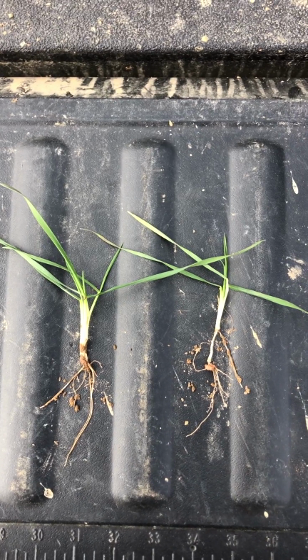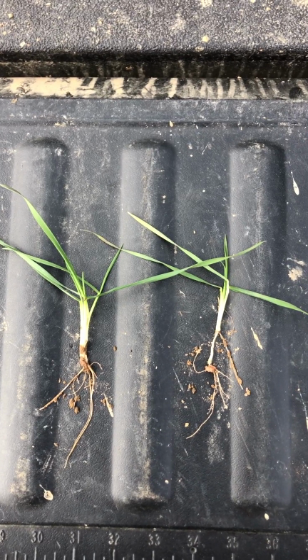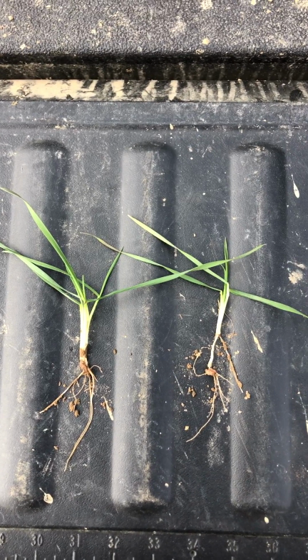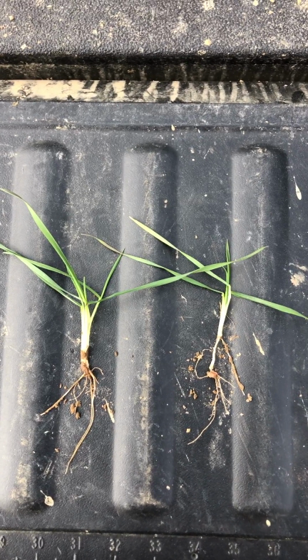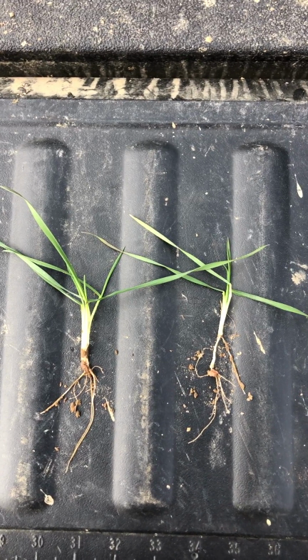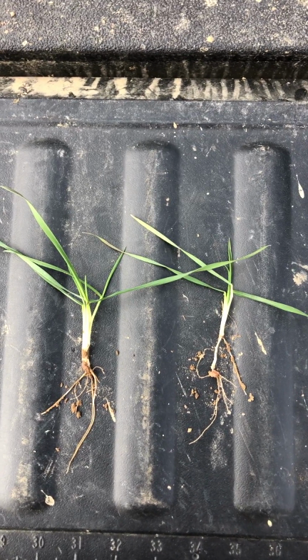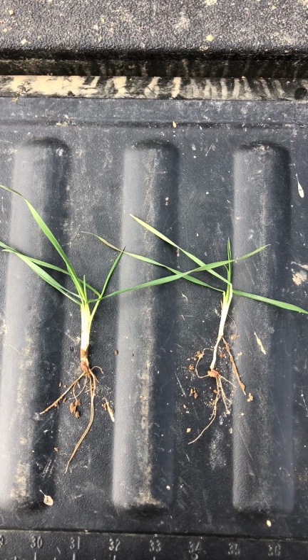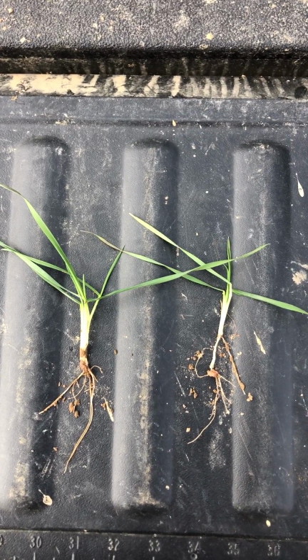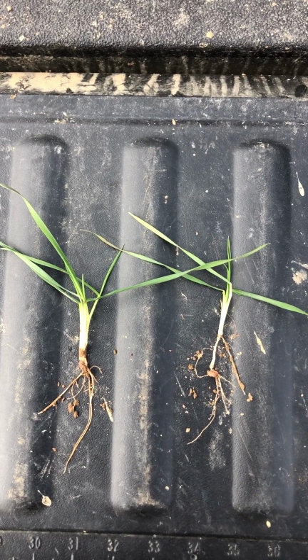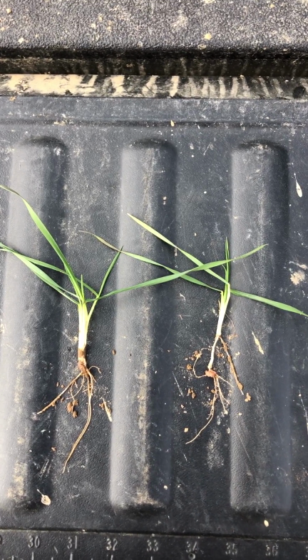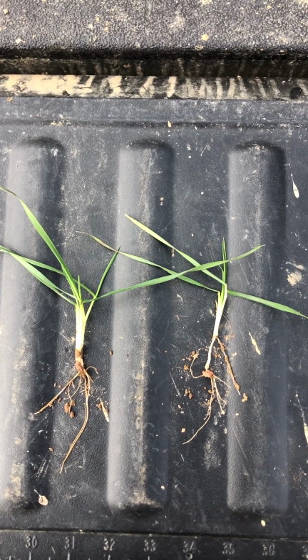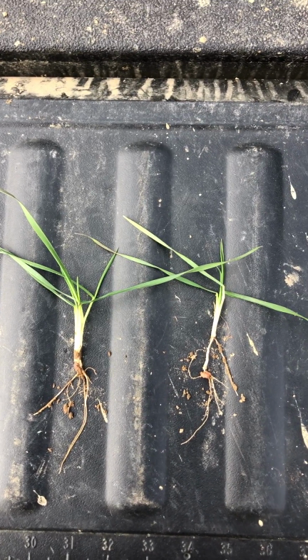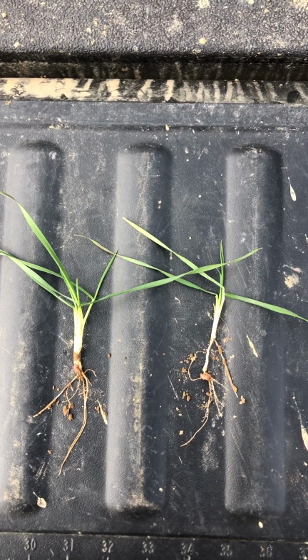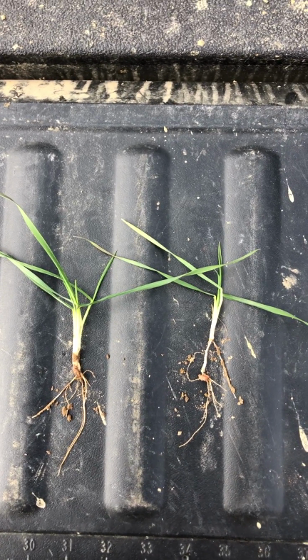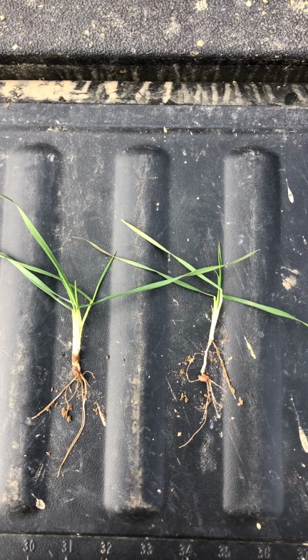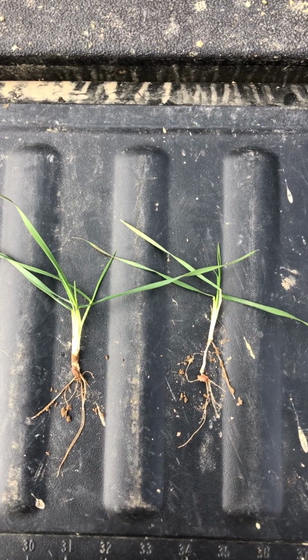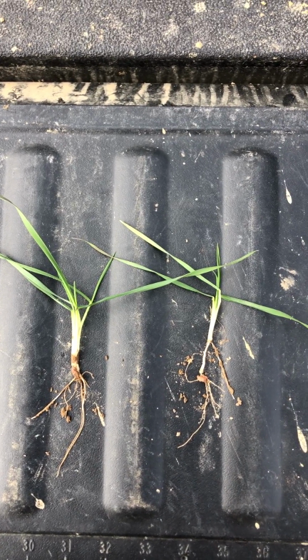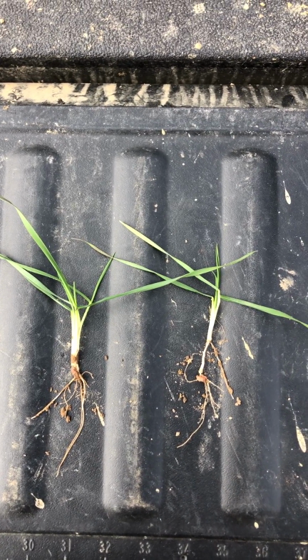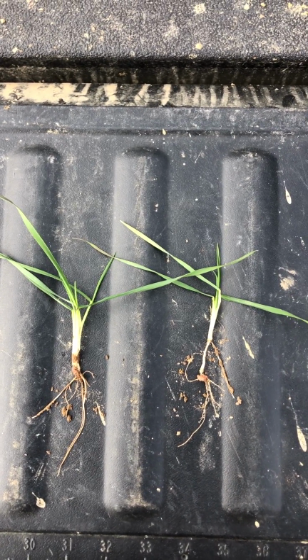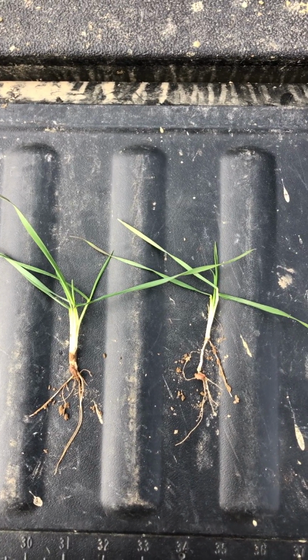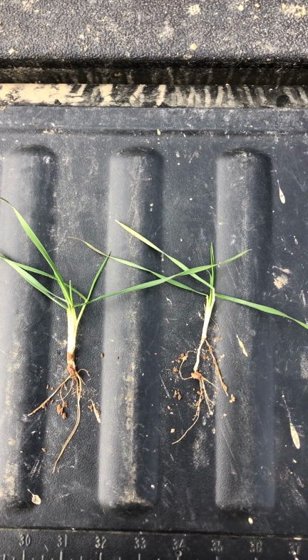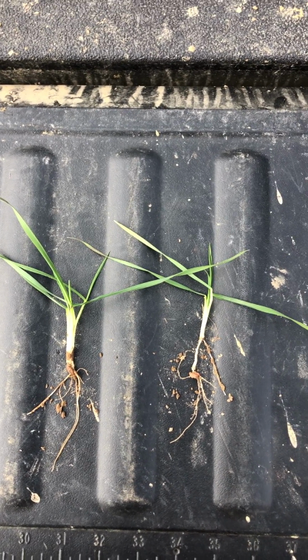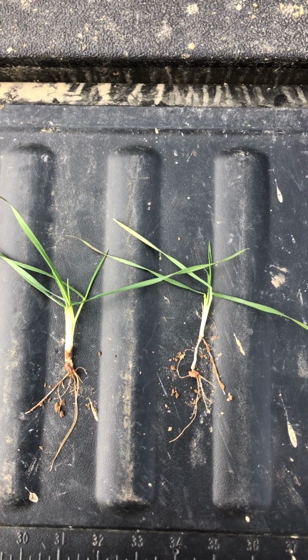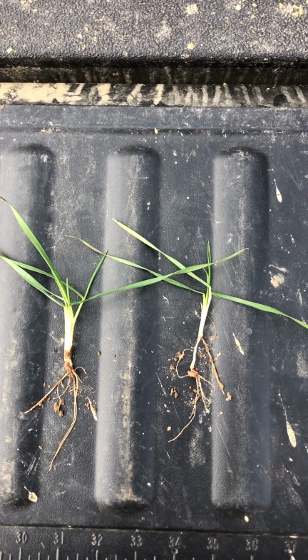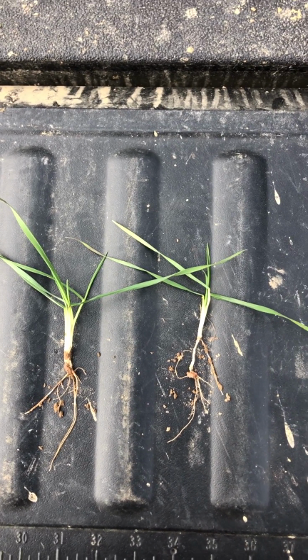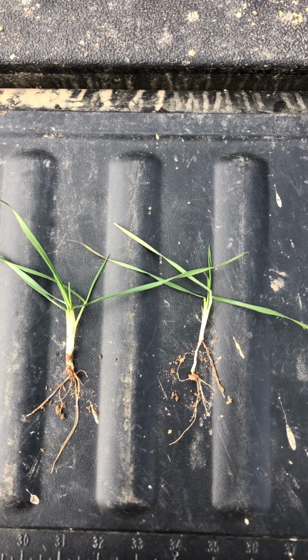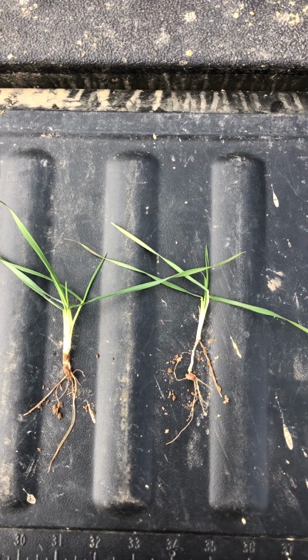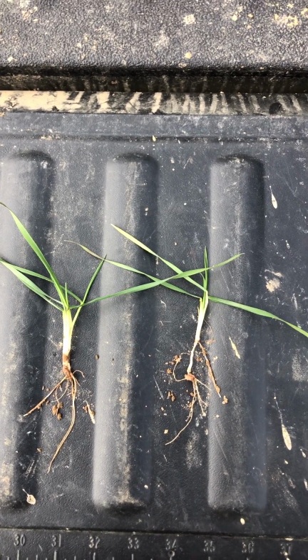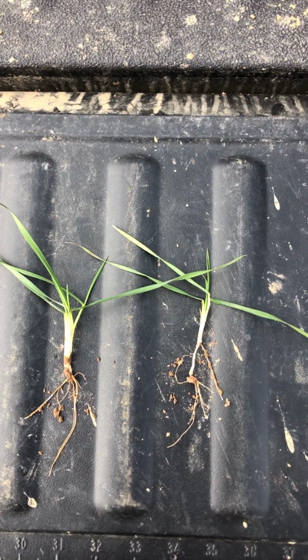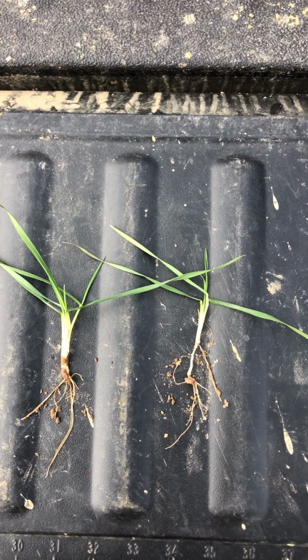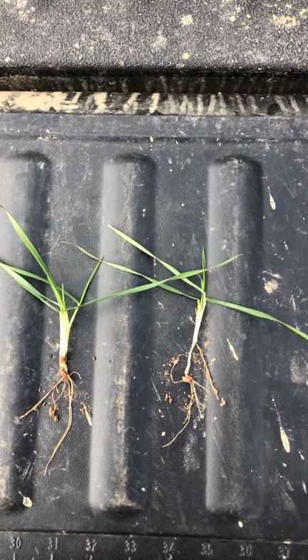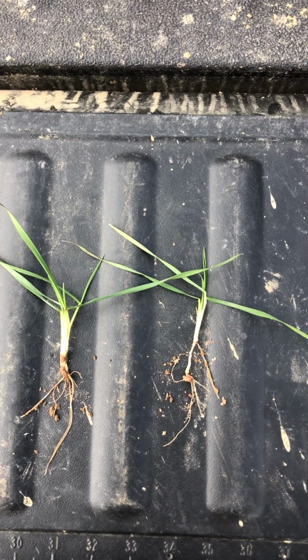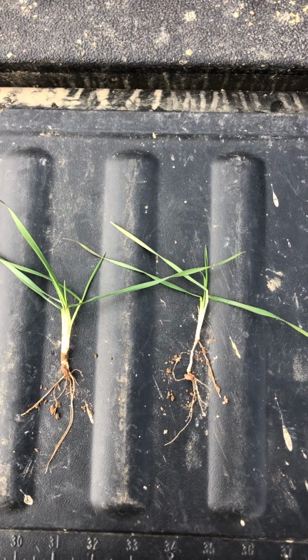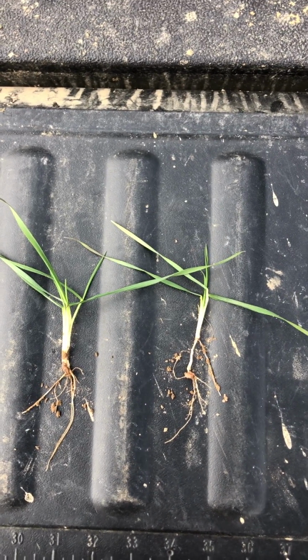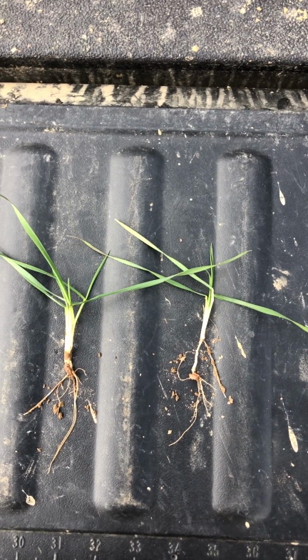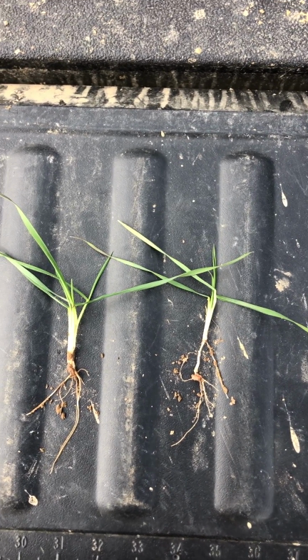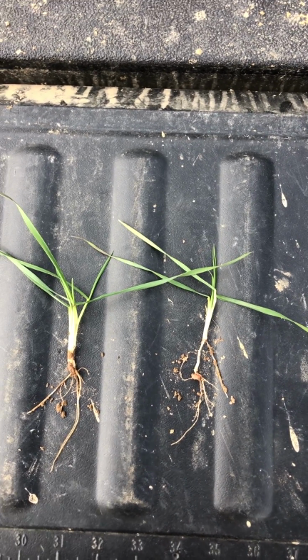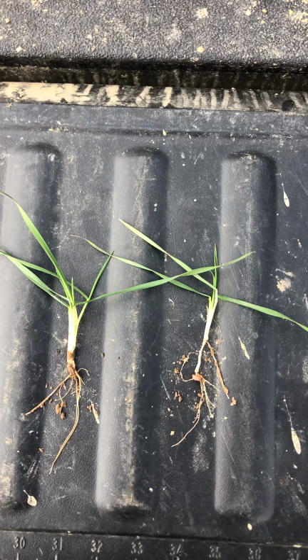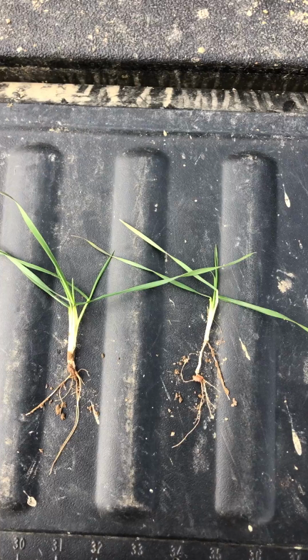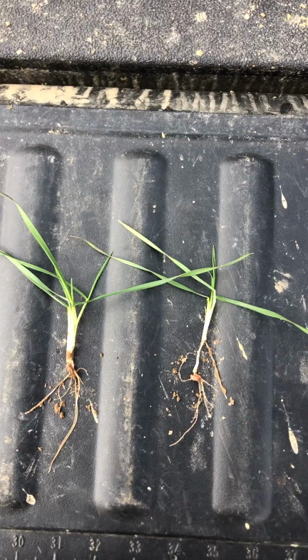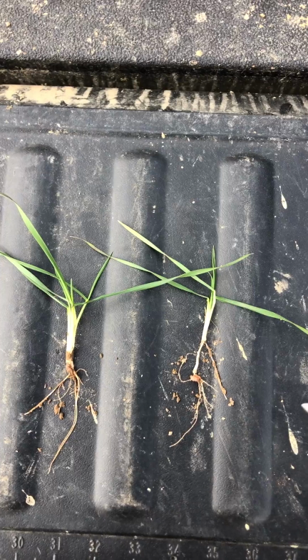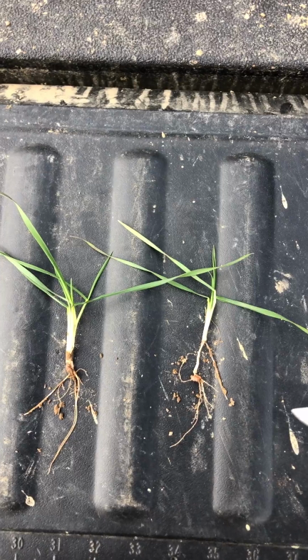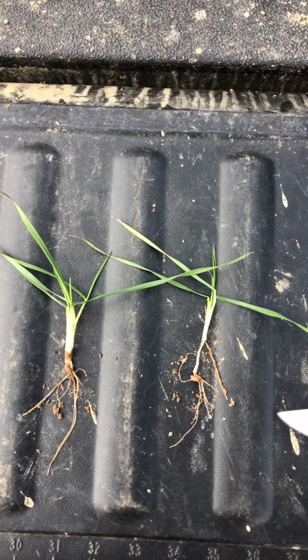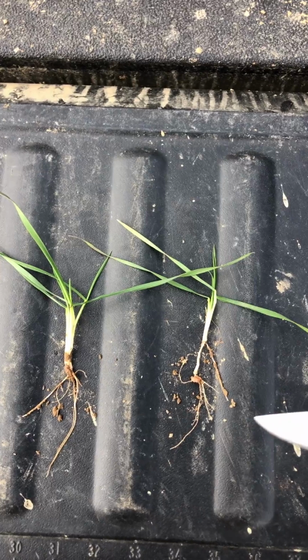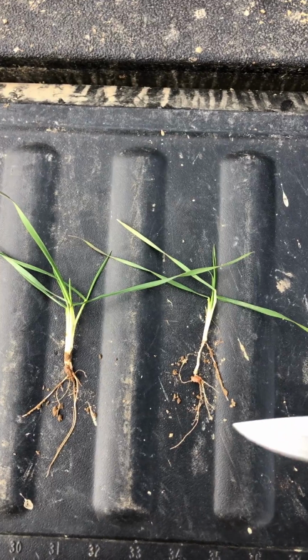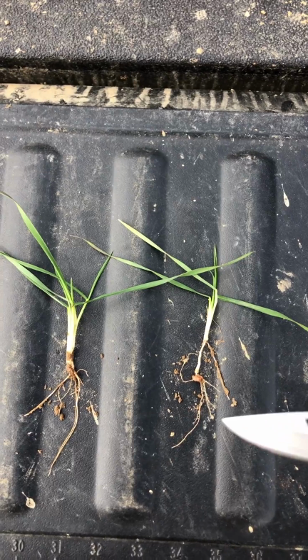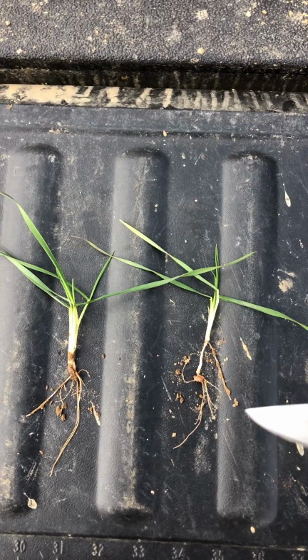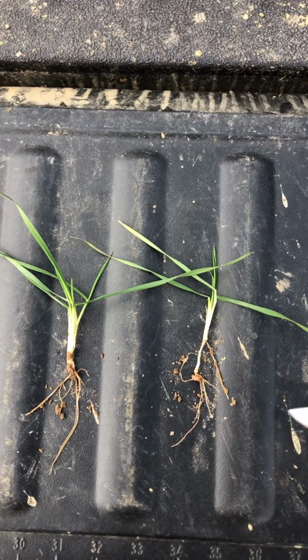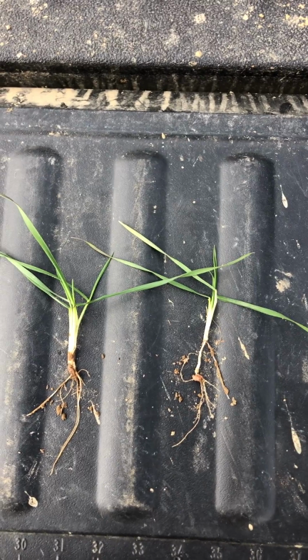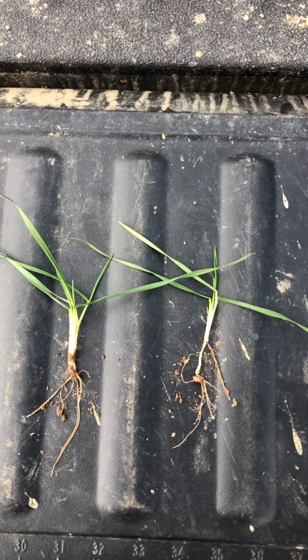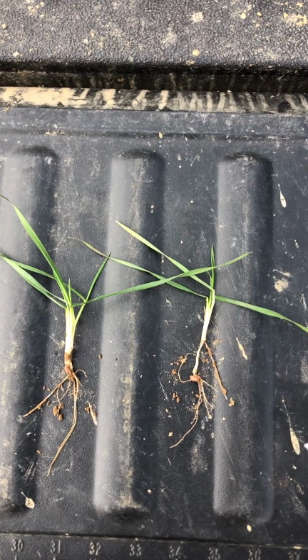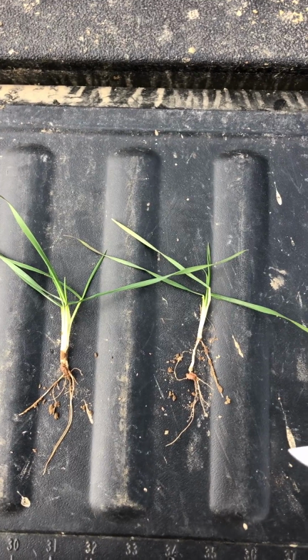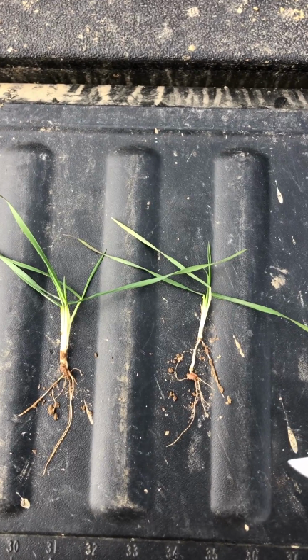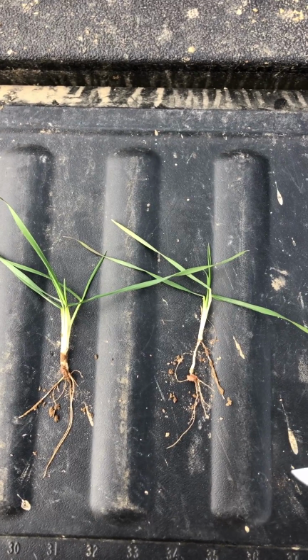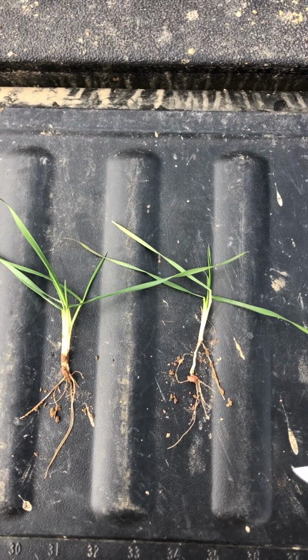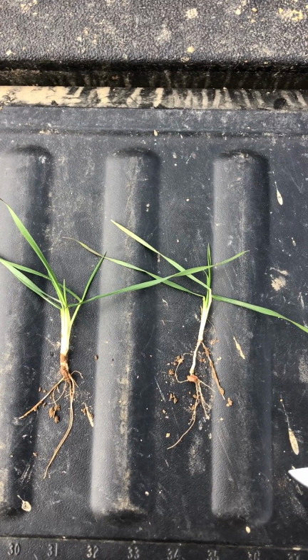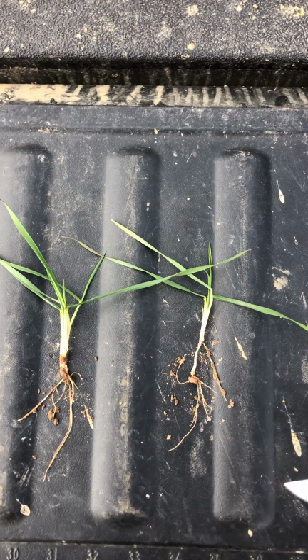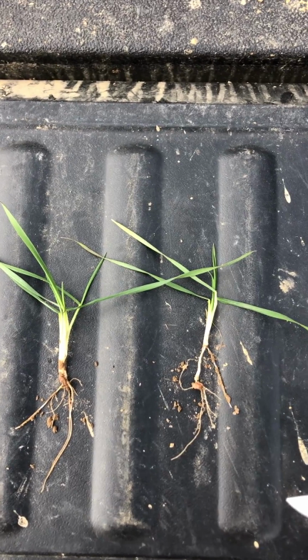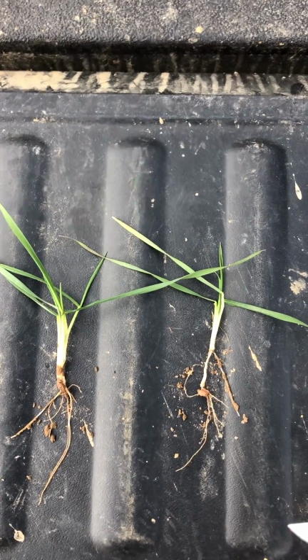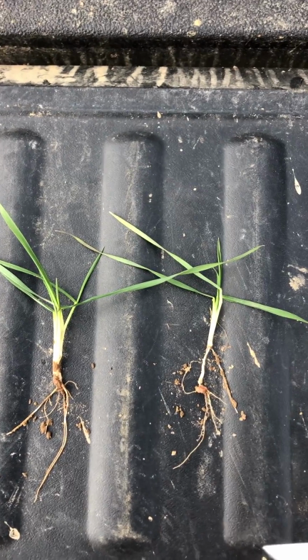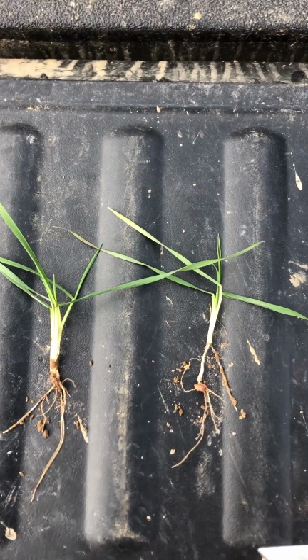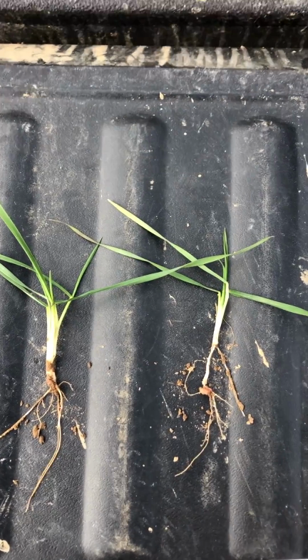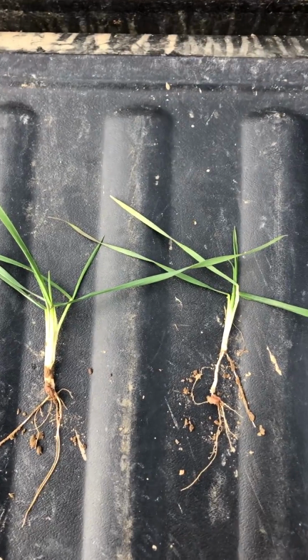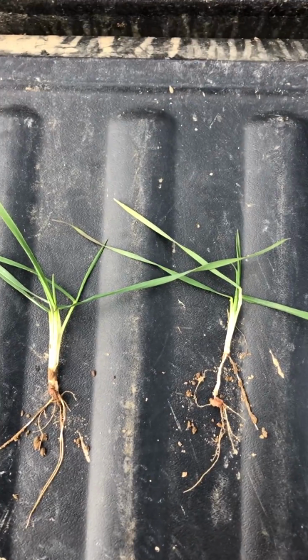This is Clint Gregory, agronomist with Hudson in Region 1, and I wanted to talk to you real quick about the importance of seeding depth on wheat.